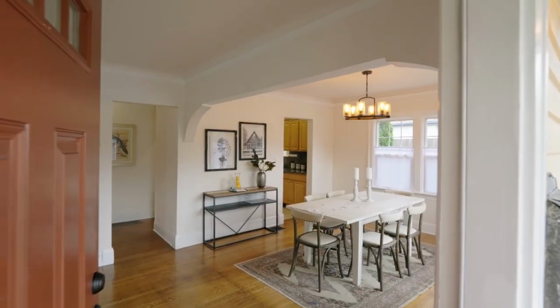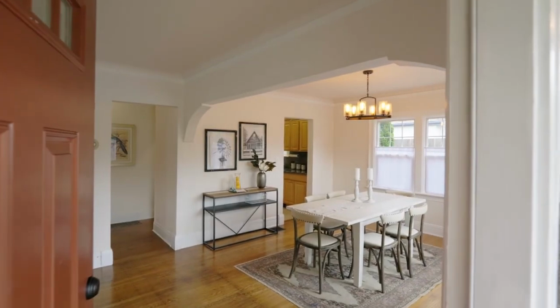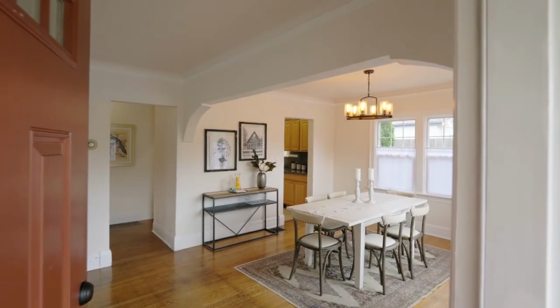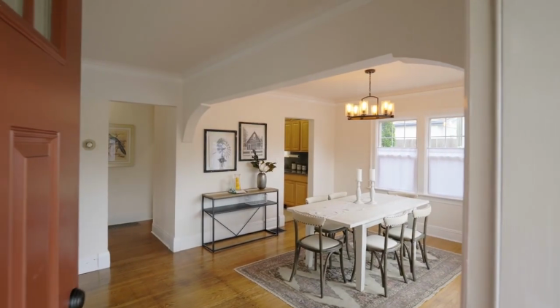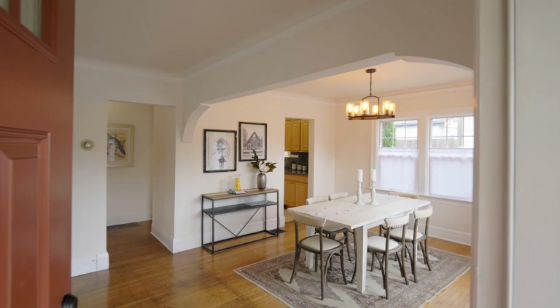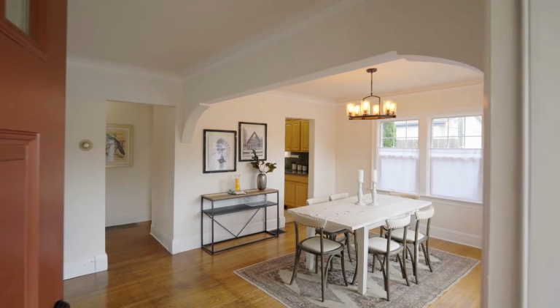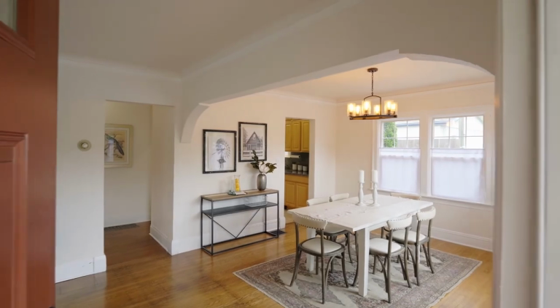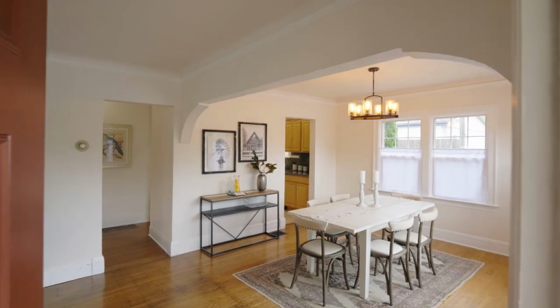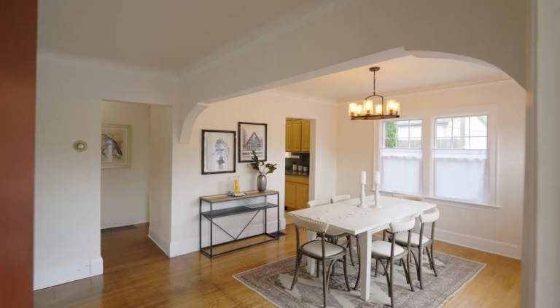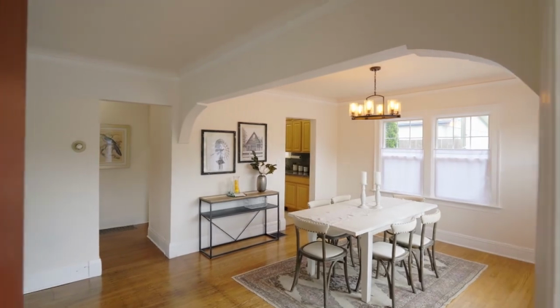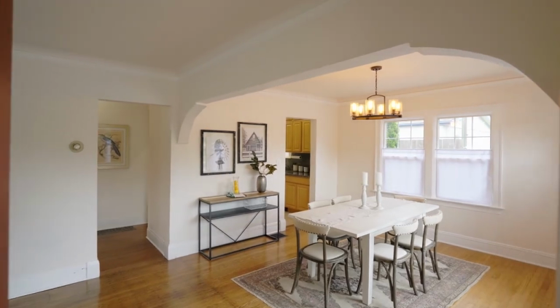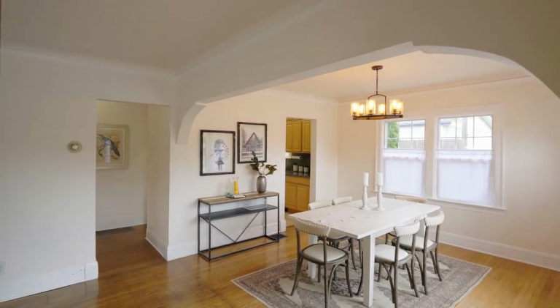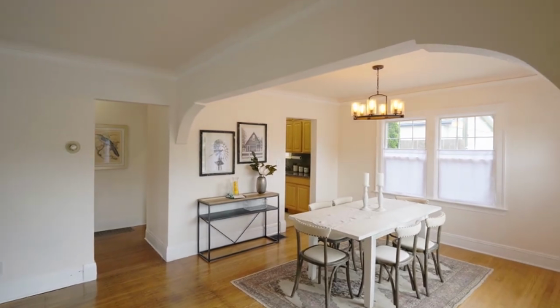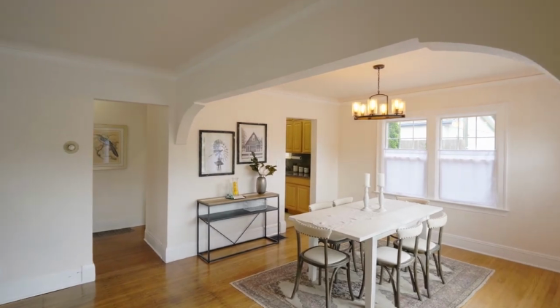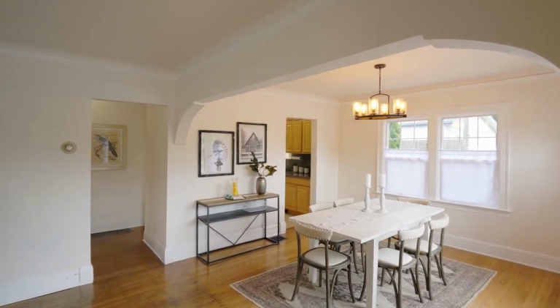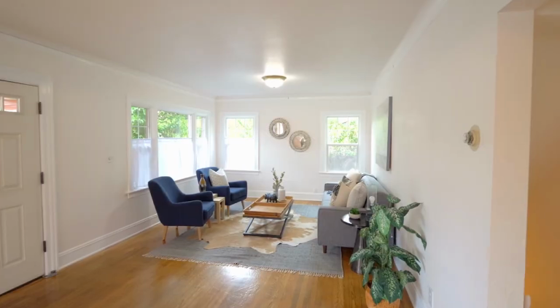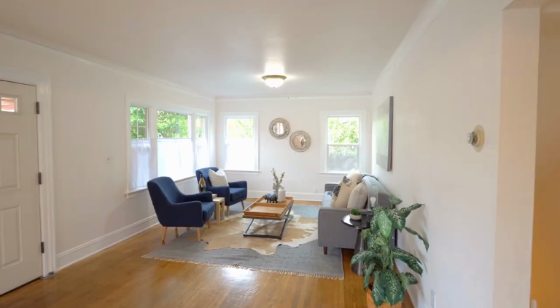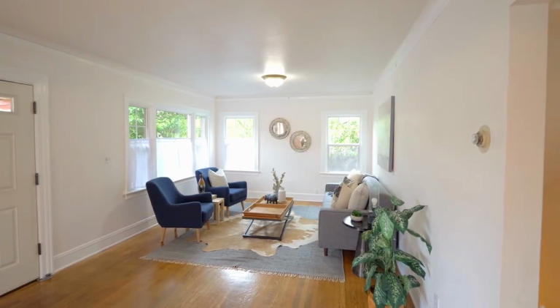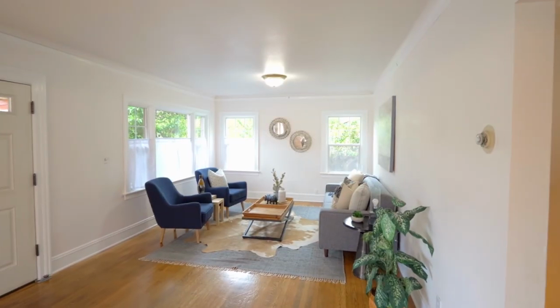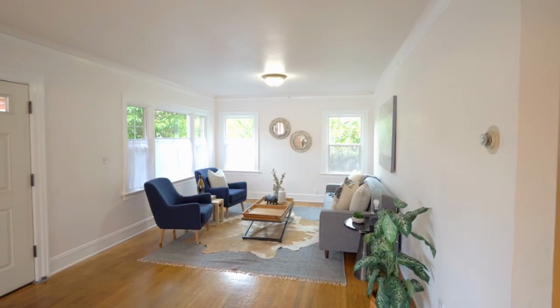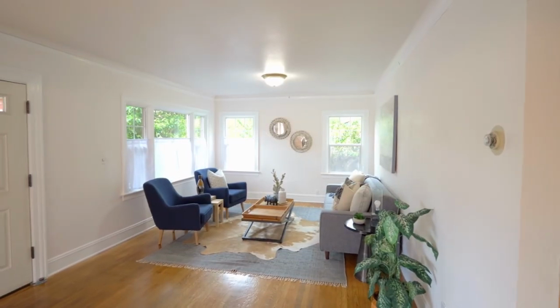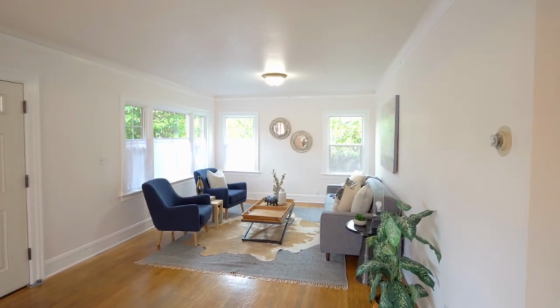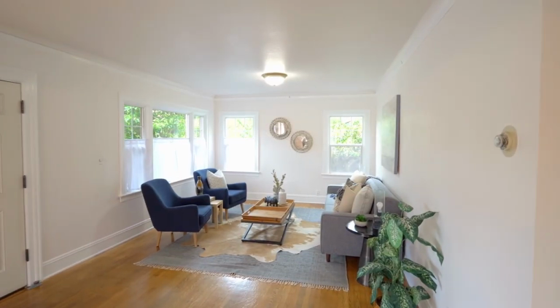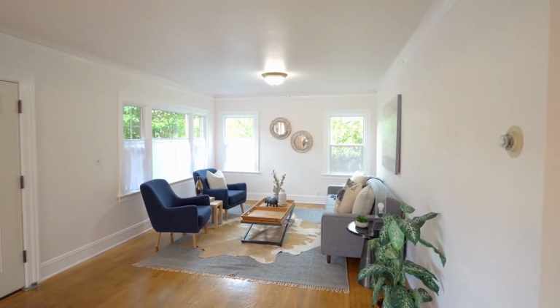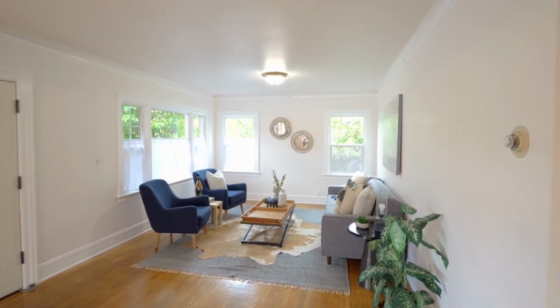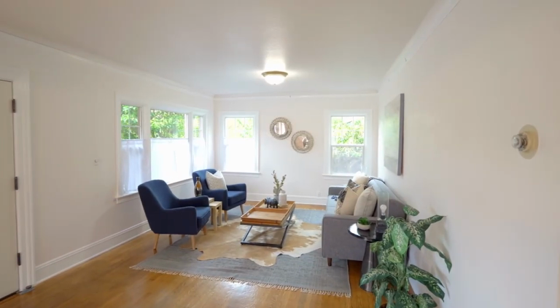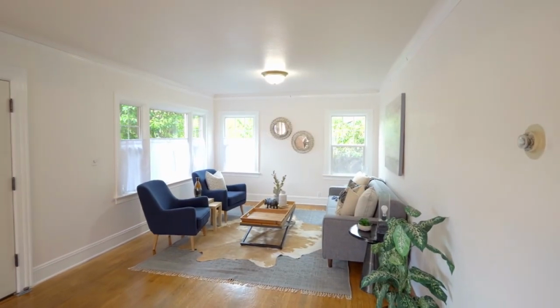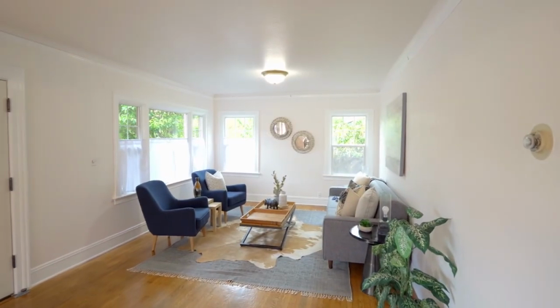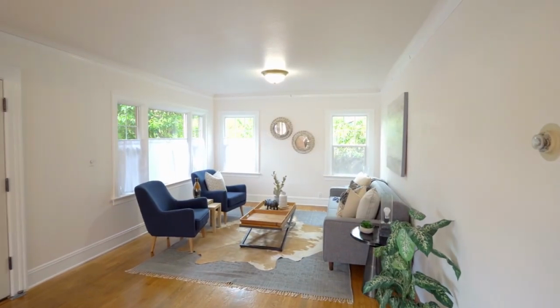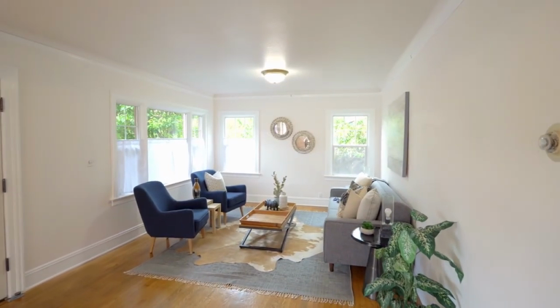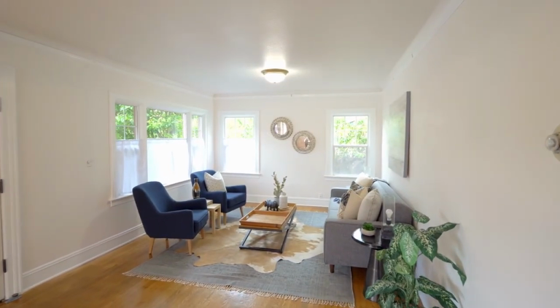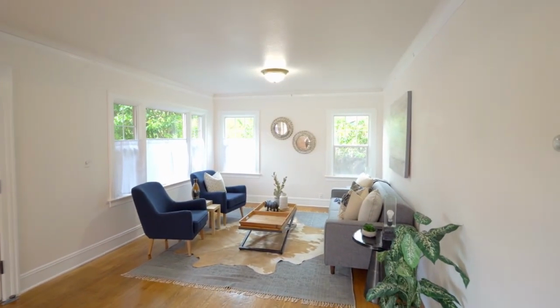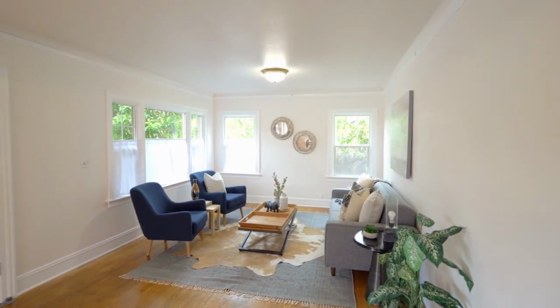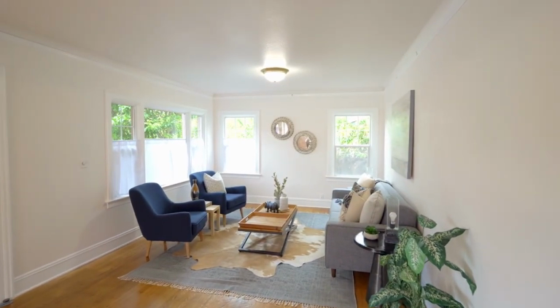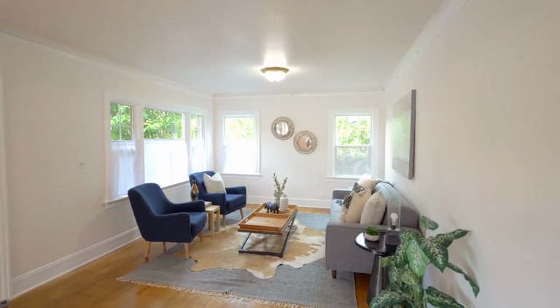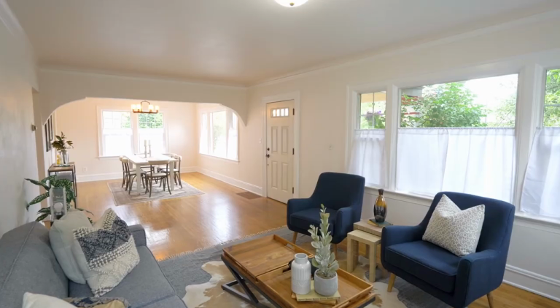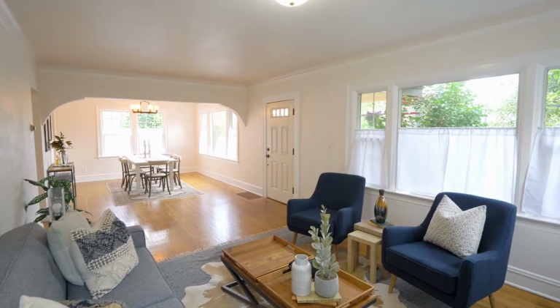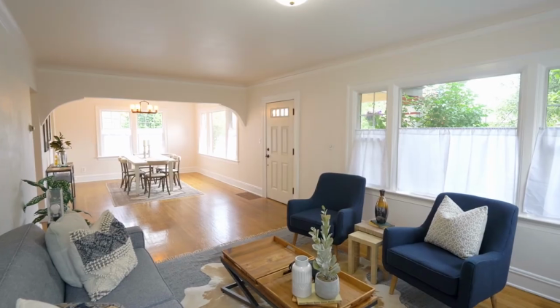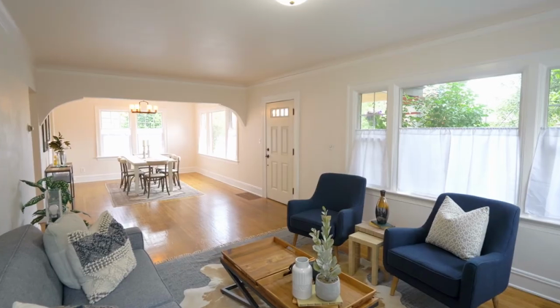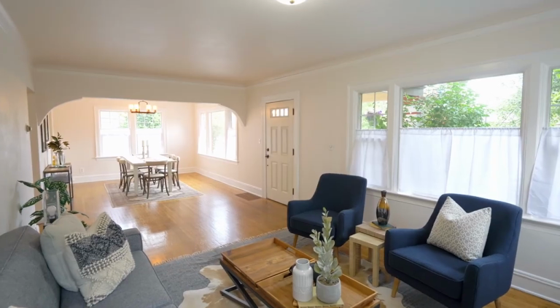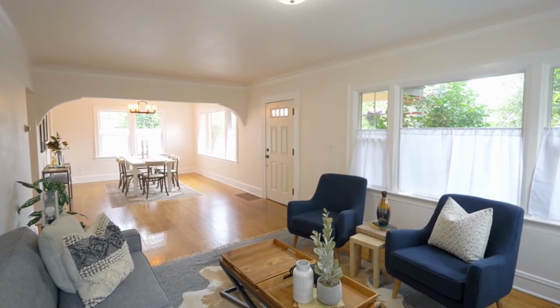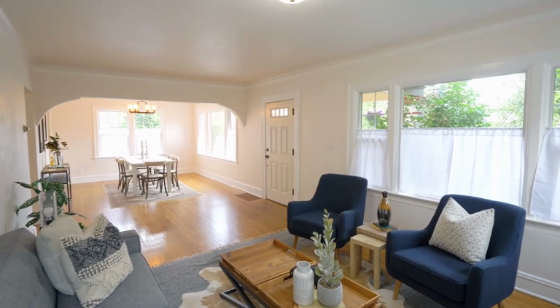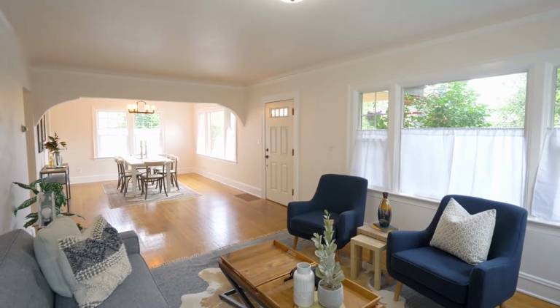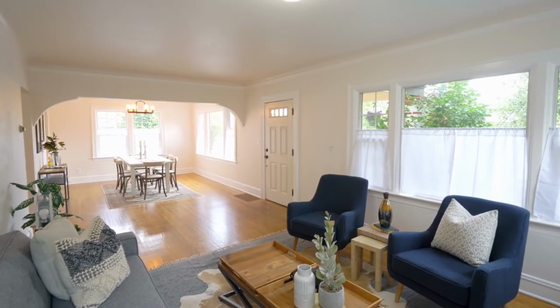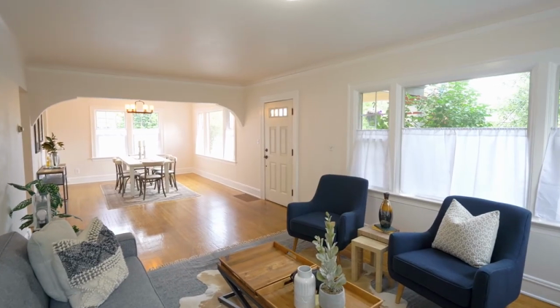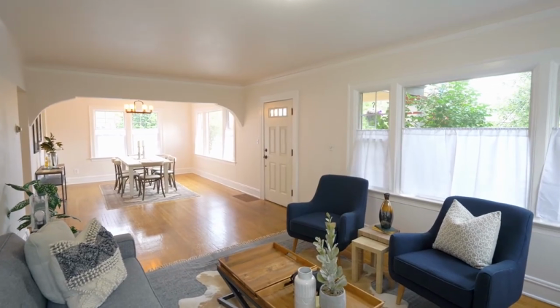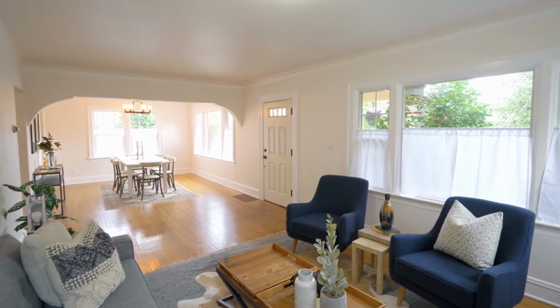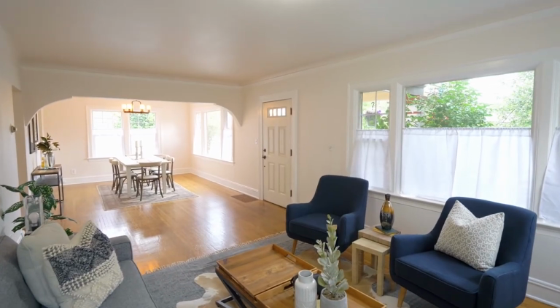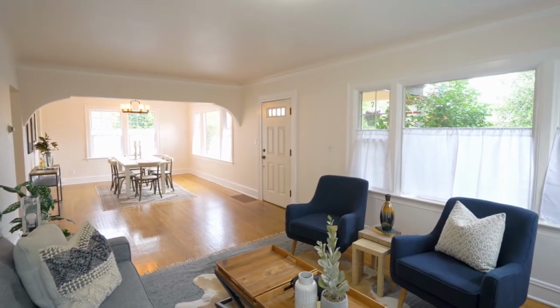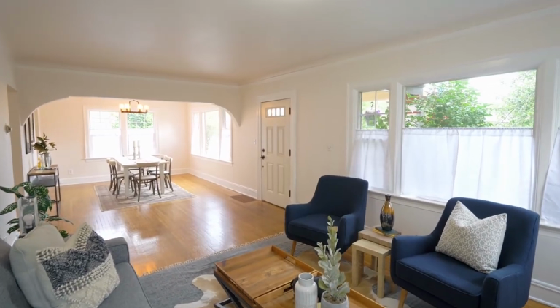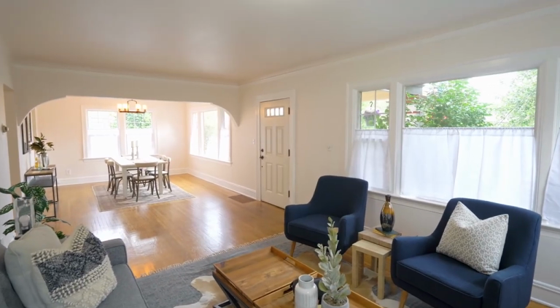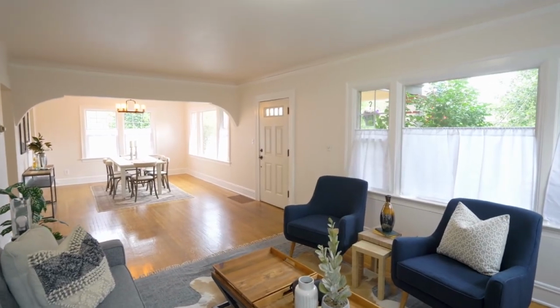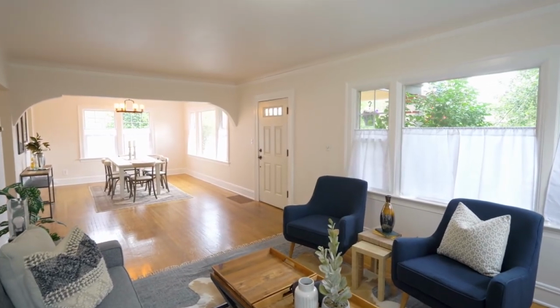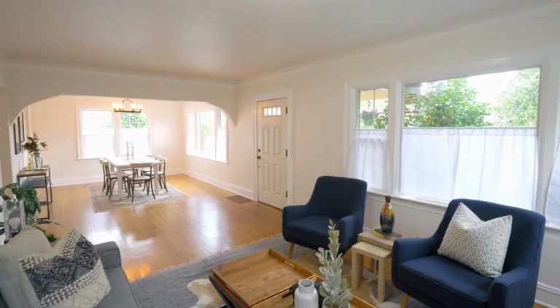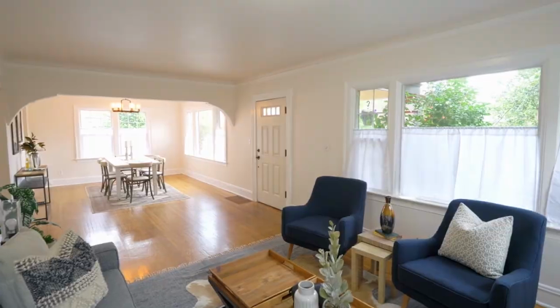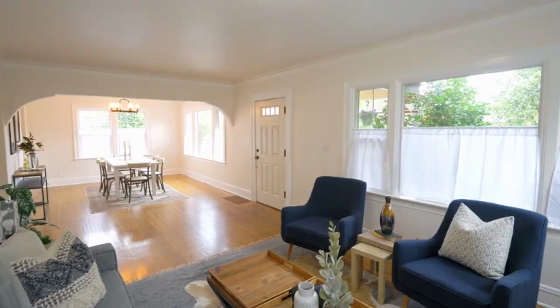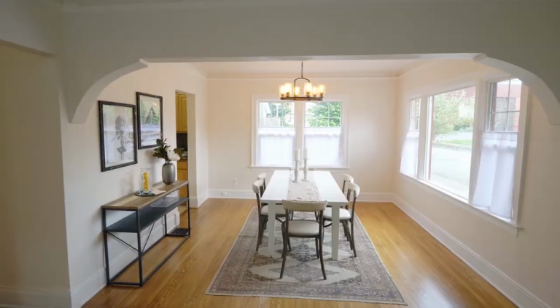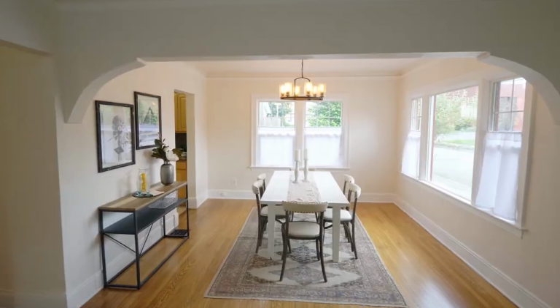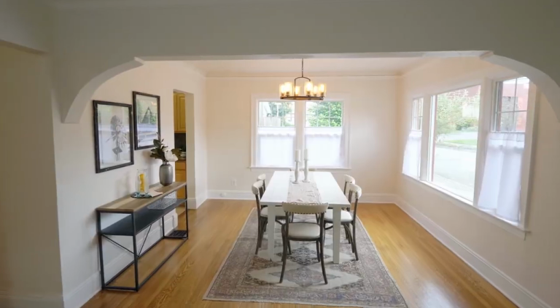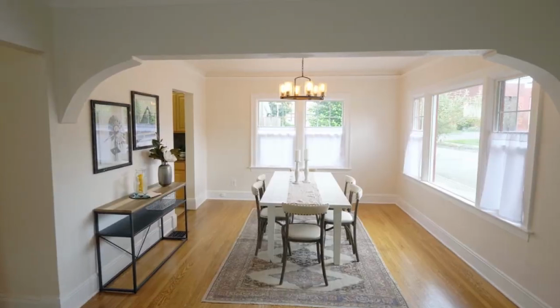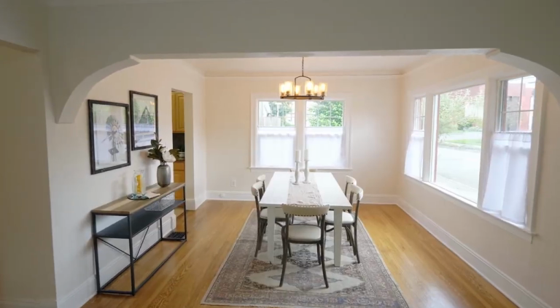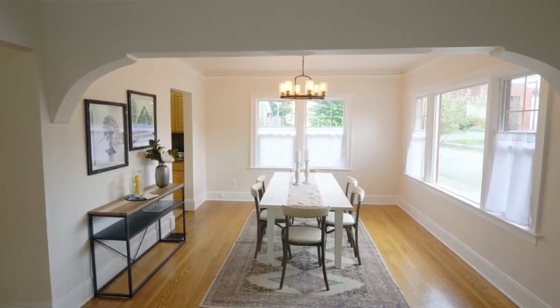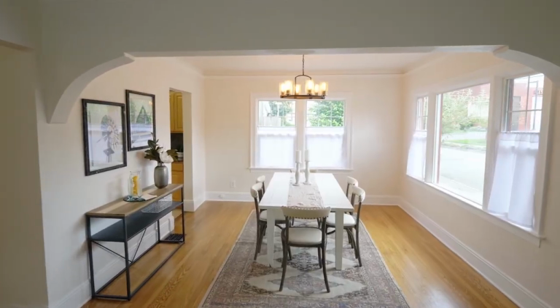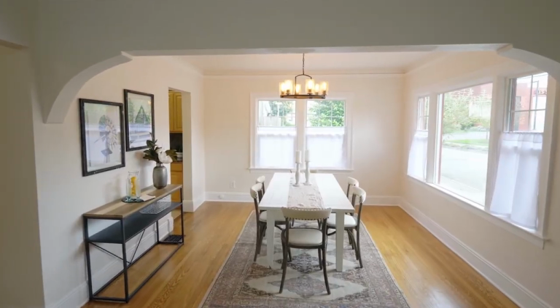Heading inside, discover extensive hardwood floors throughout, large windows, and abundant natural light.